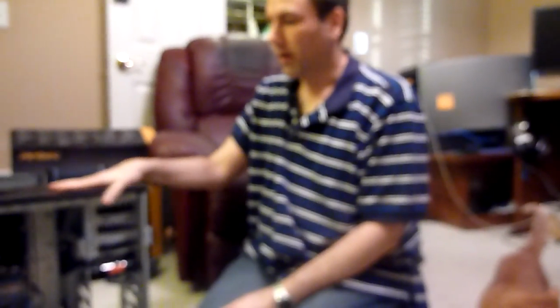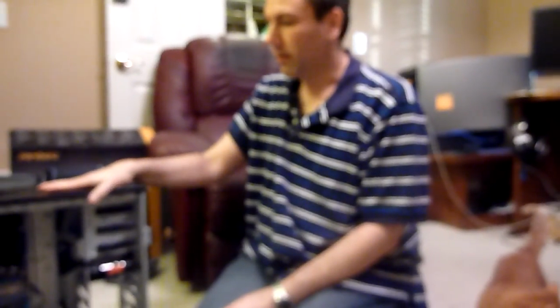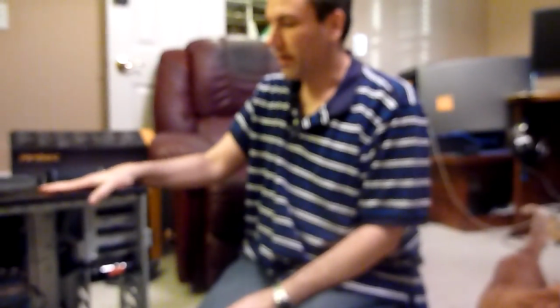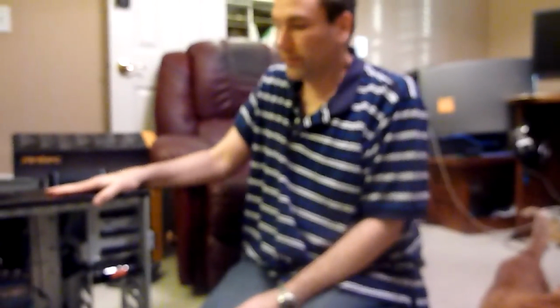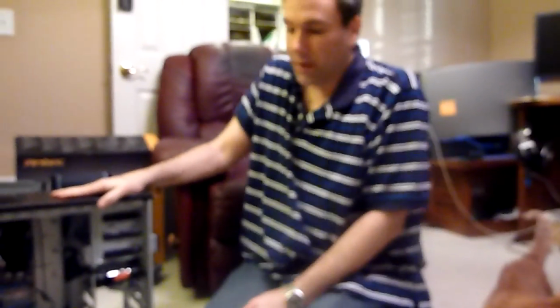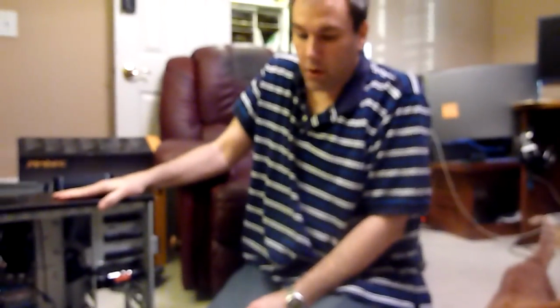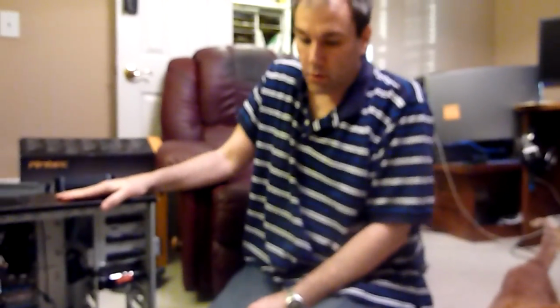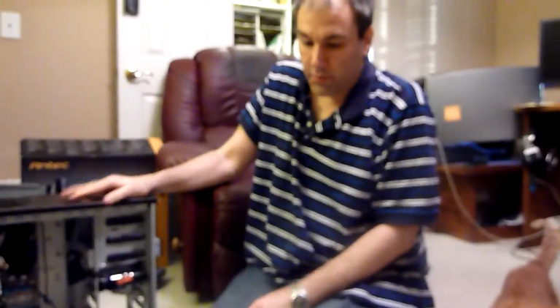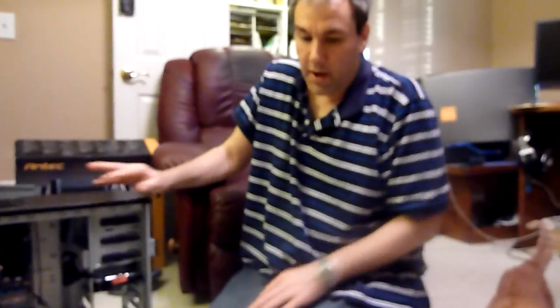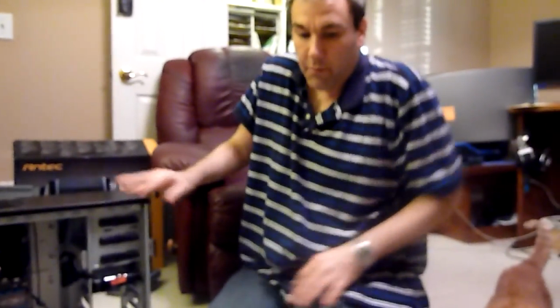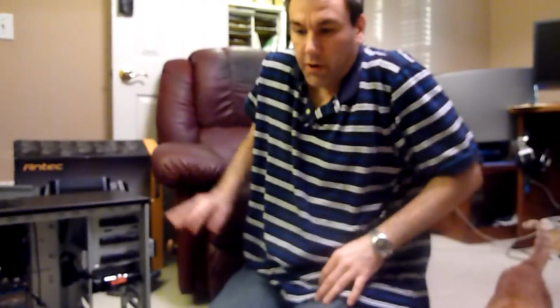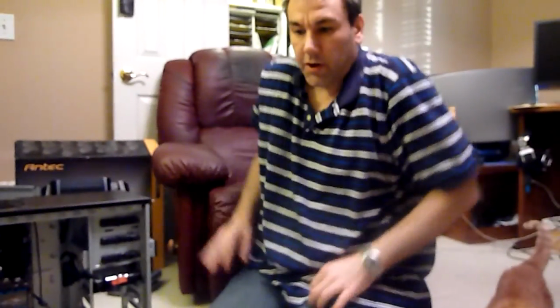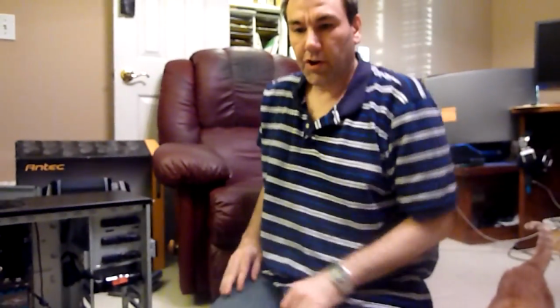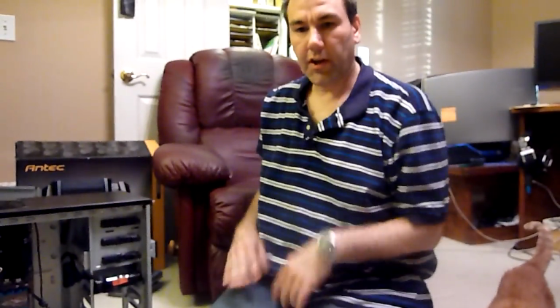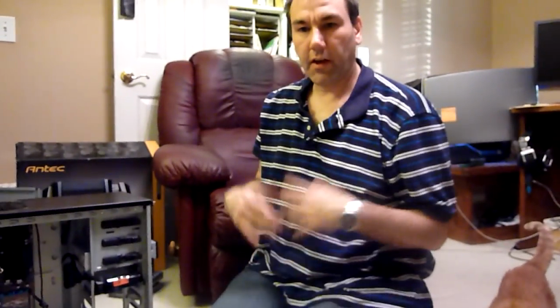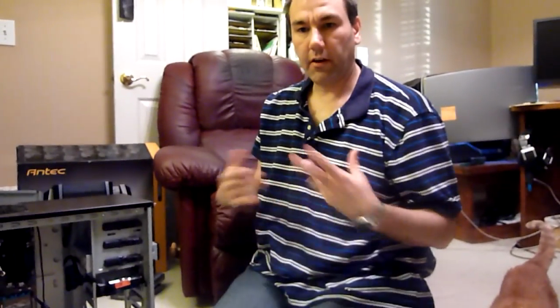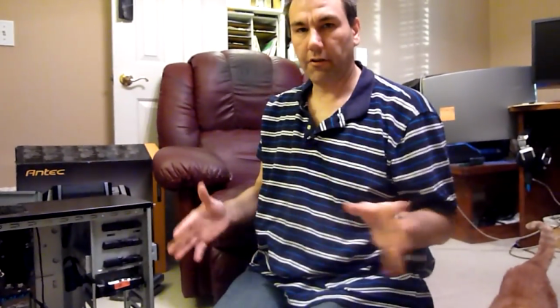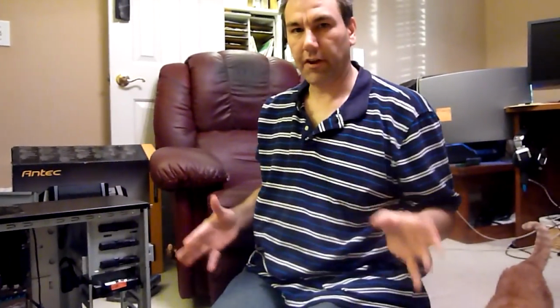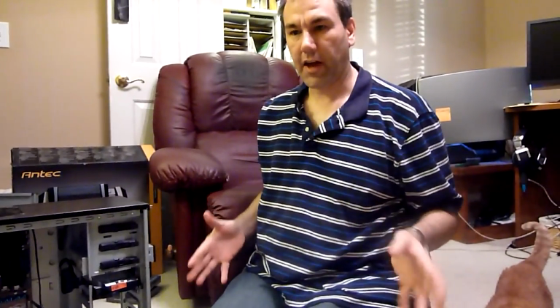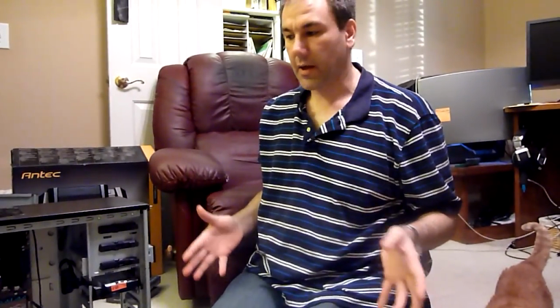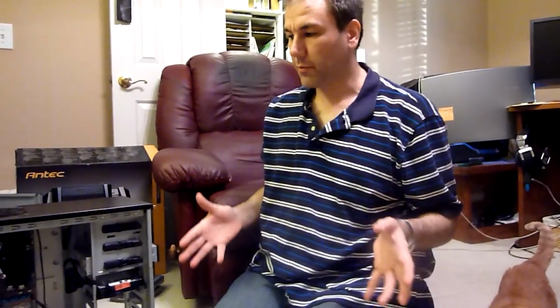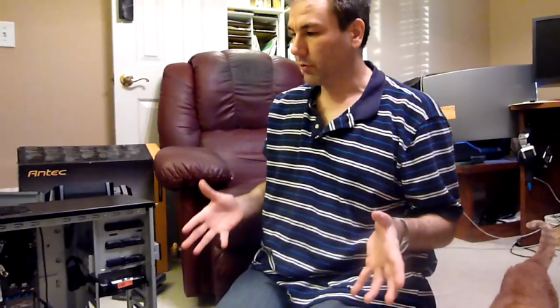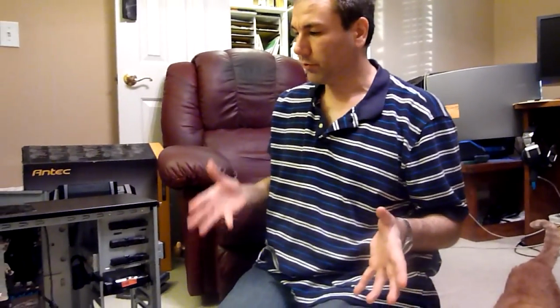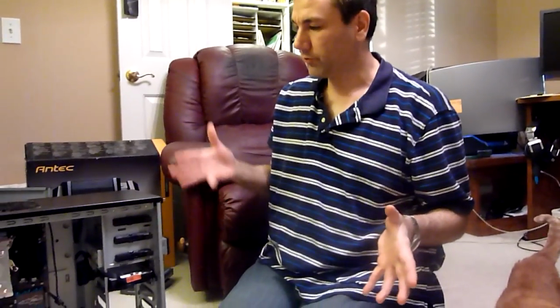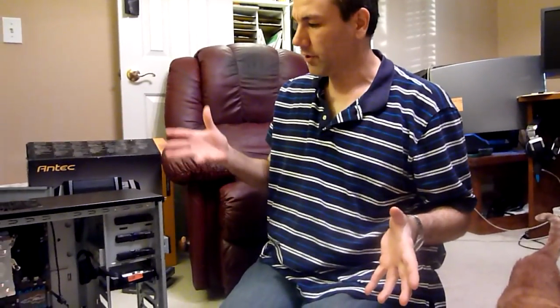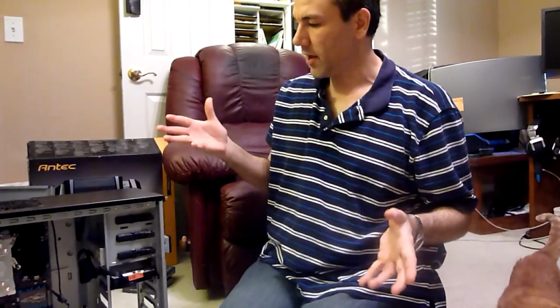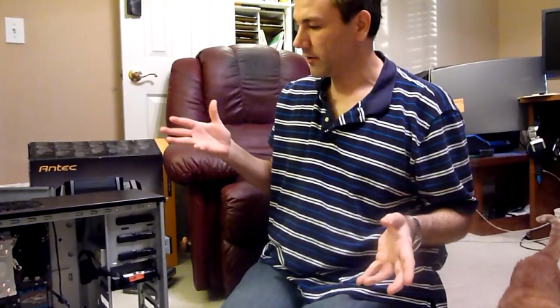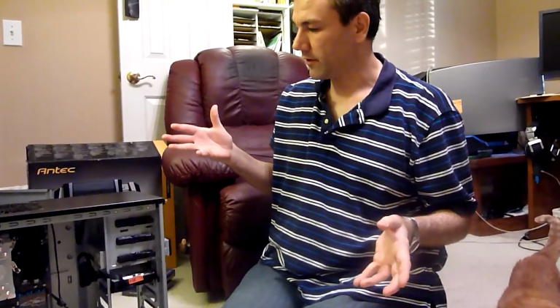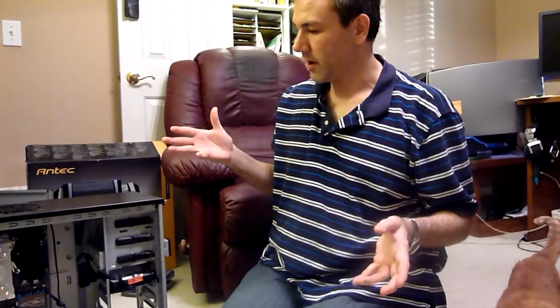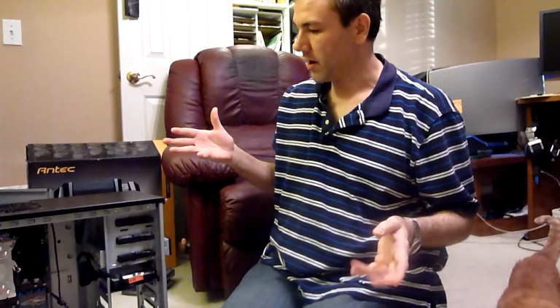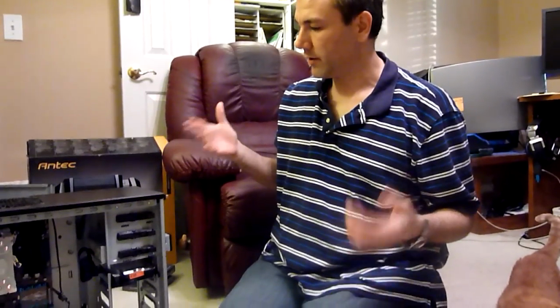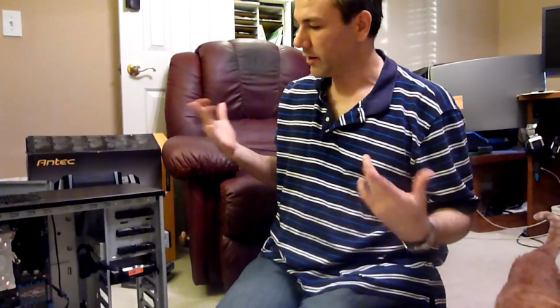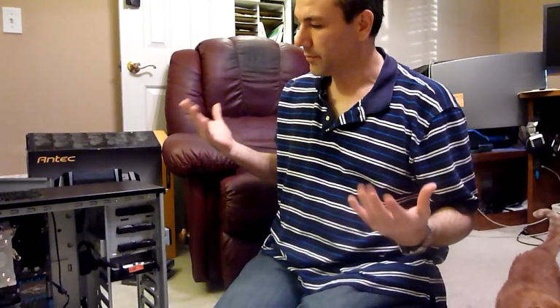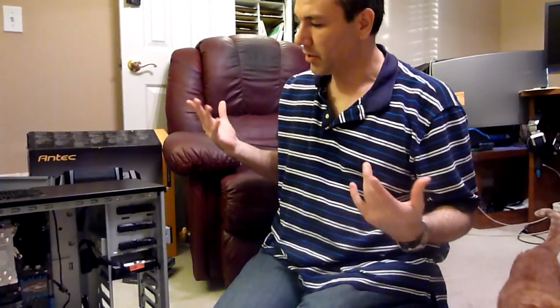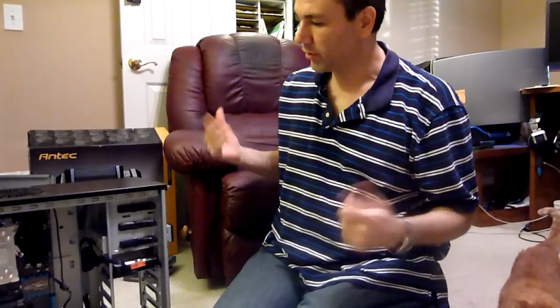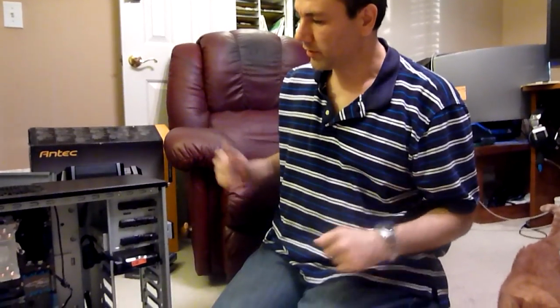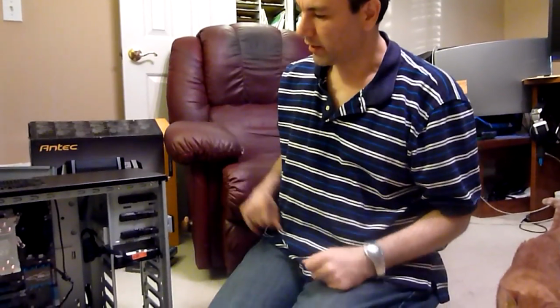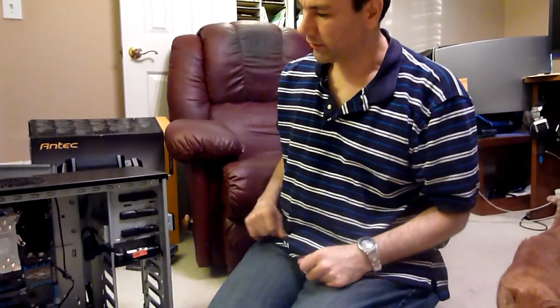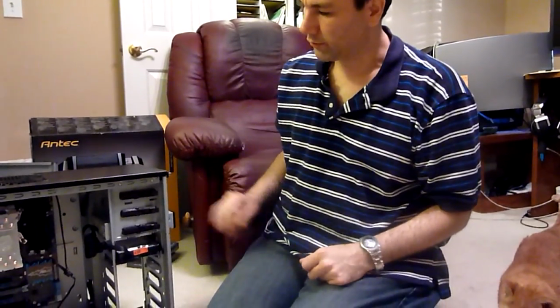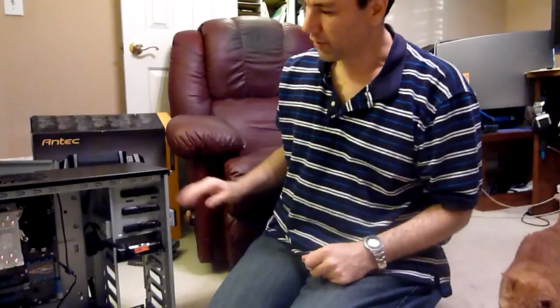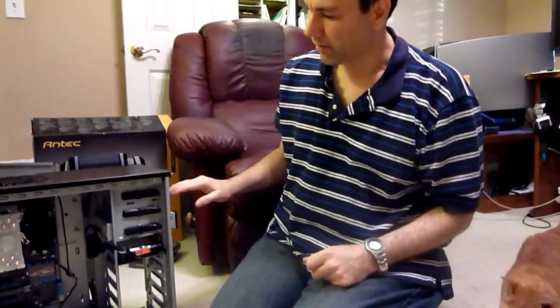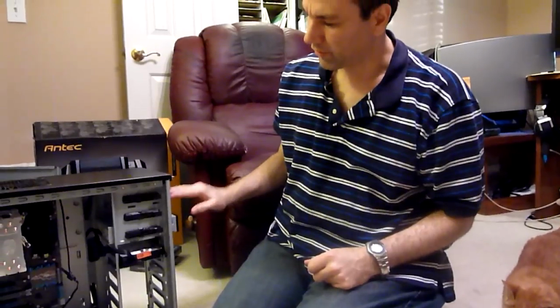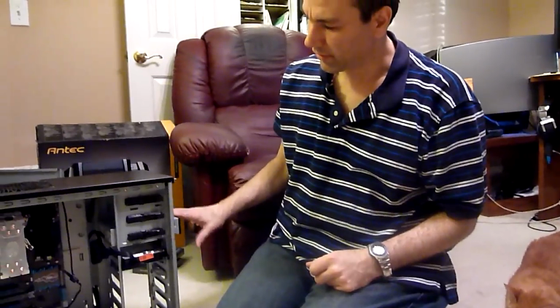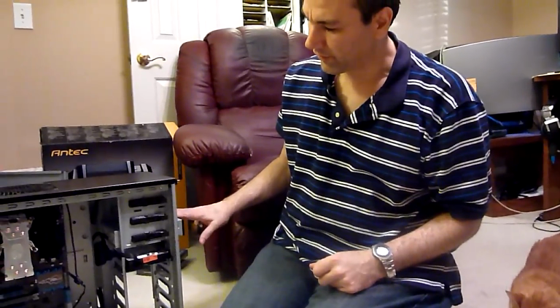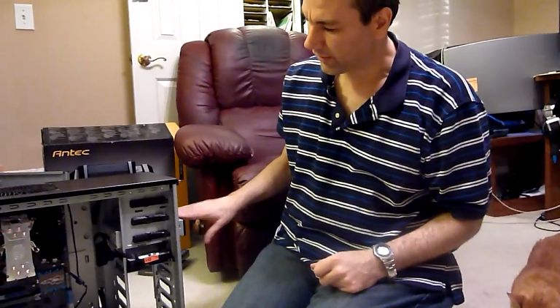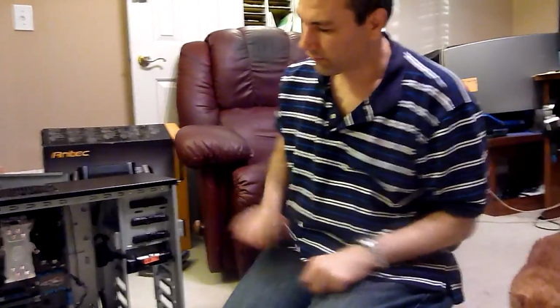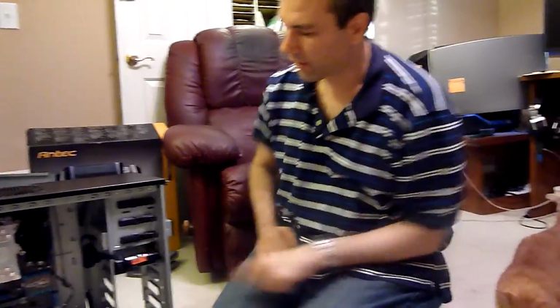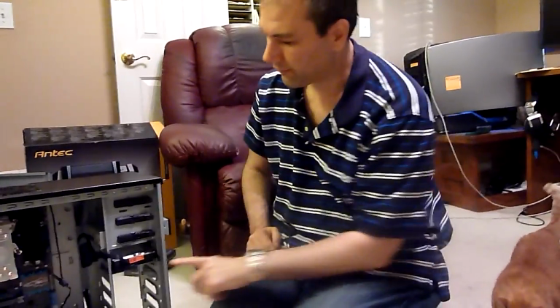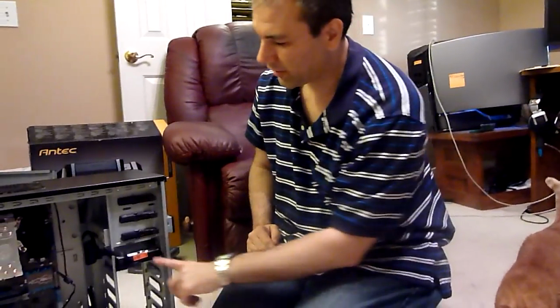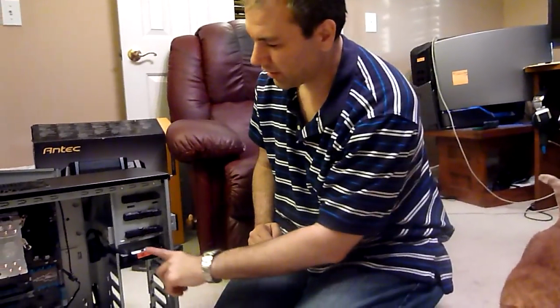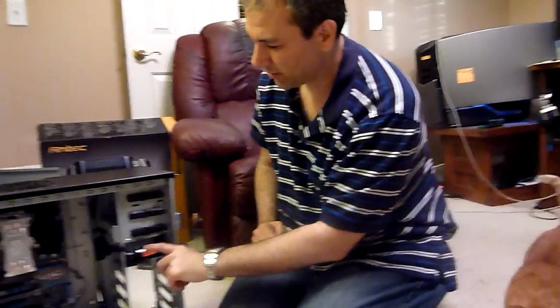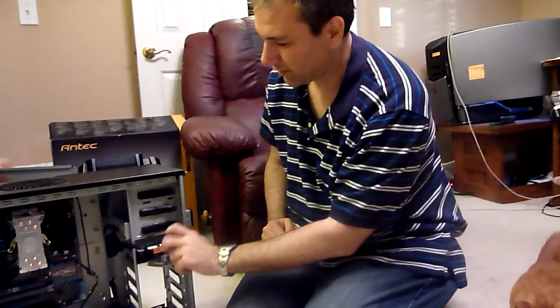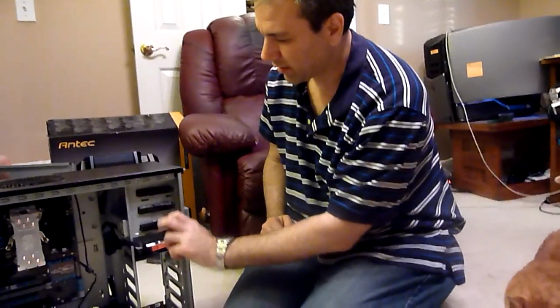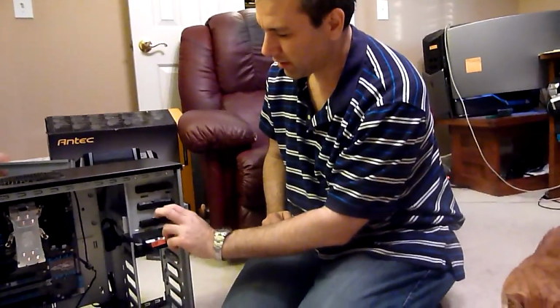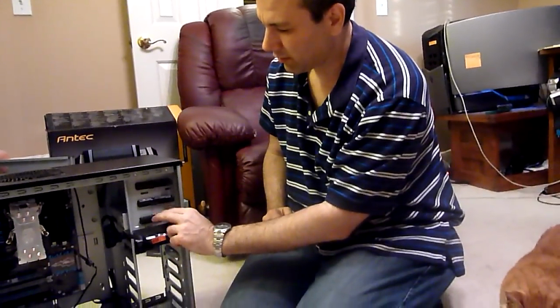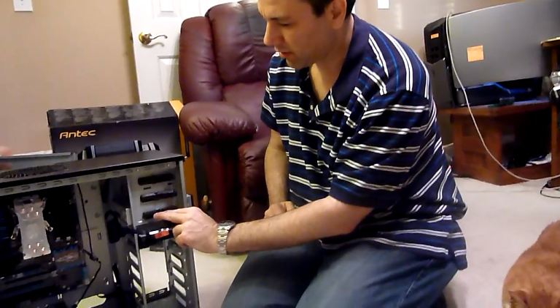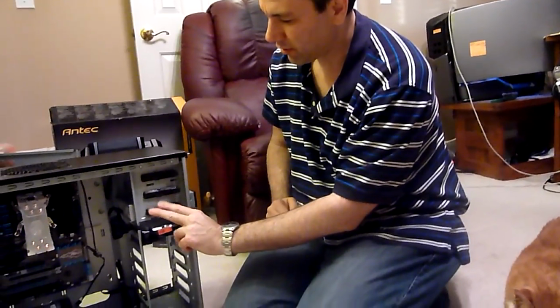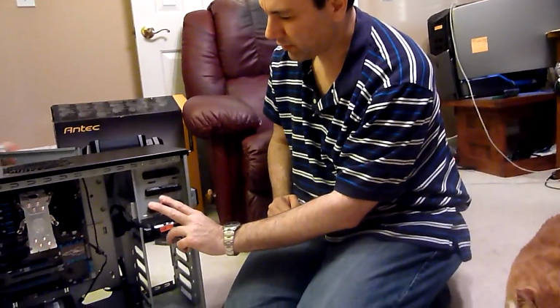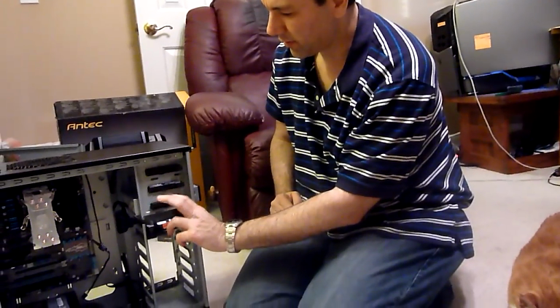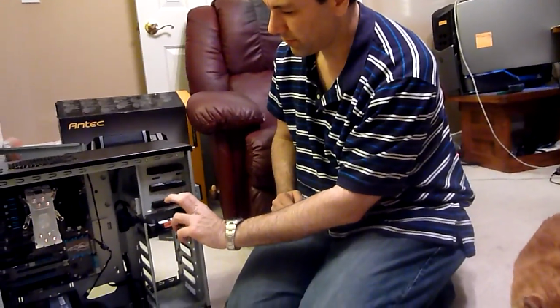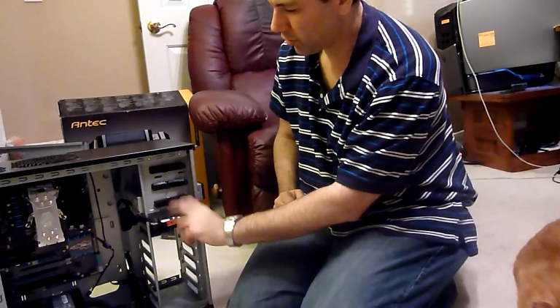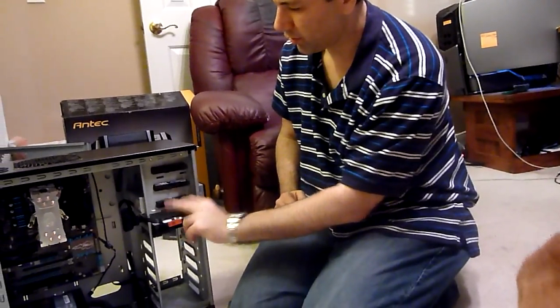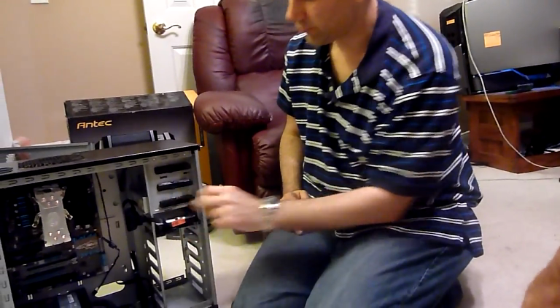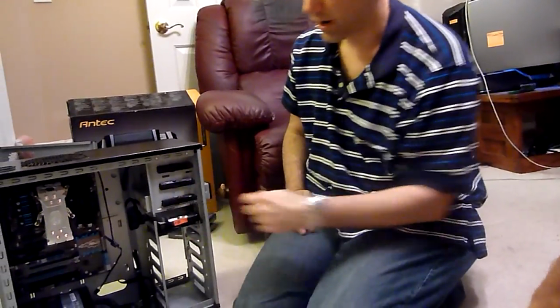Alright, so now we're going to hook in all the cables that need to be hooked in. We have our DVD drive in and our hard drive.